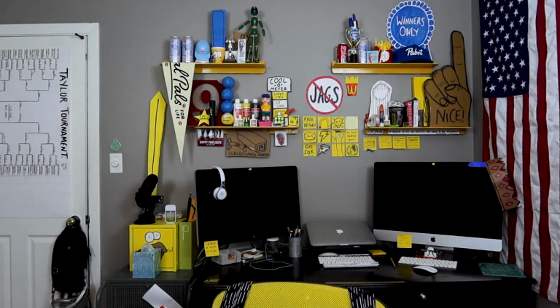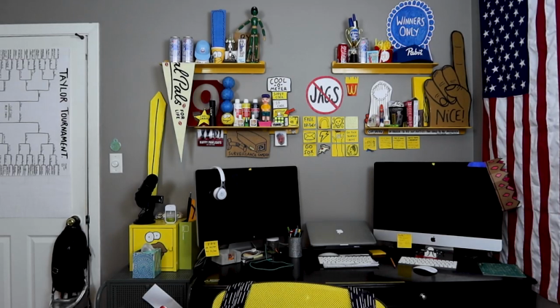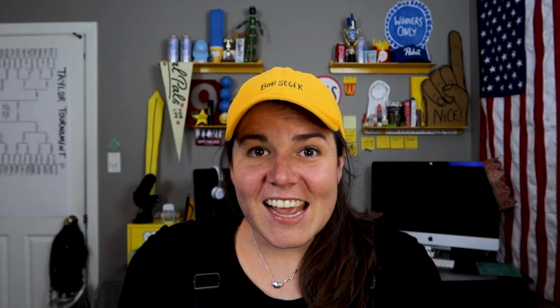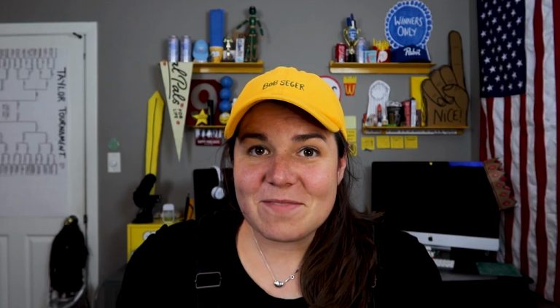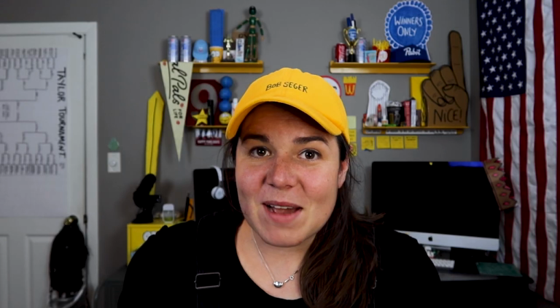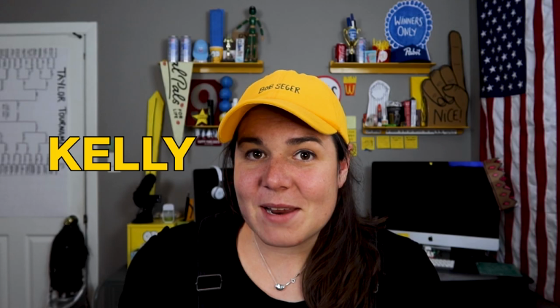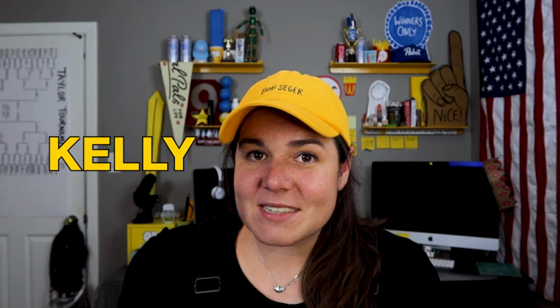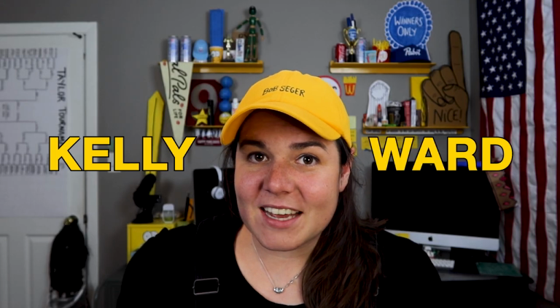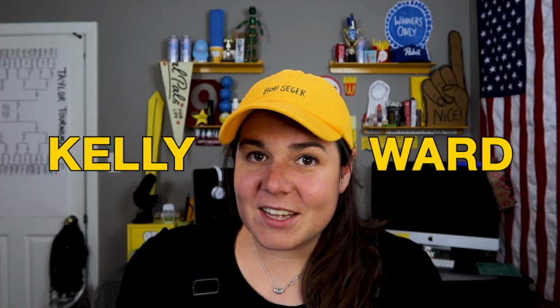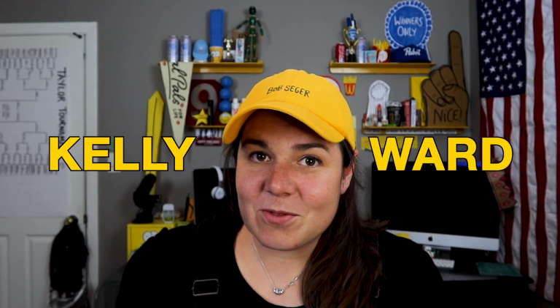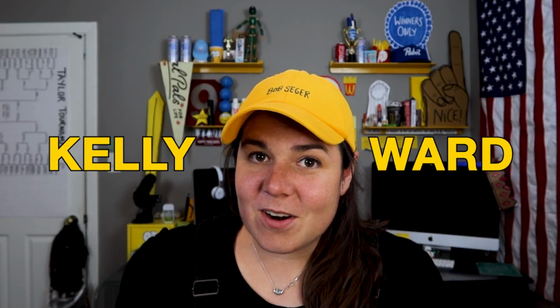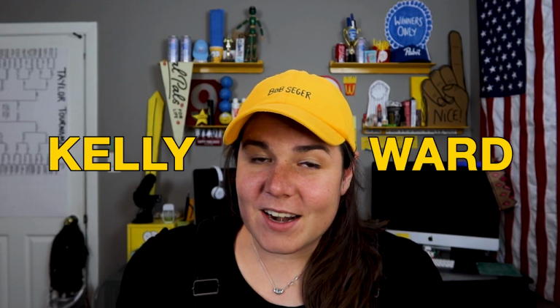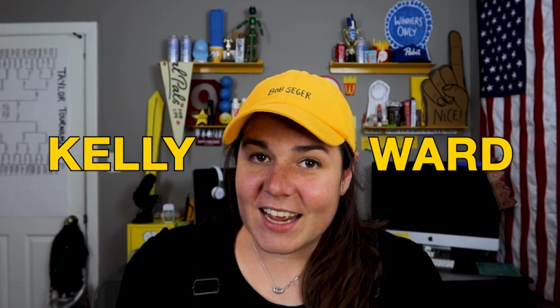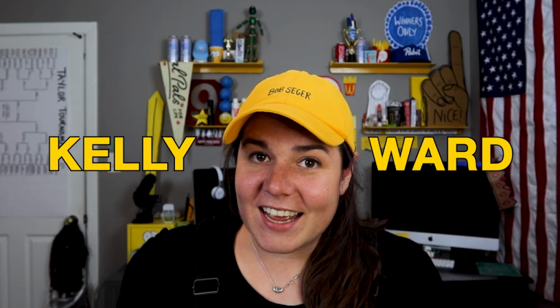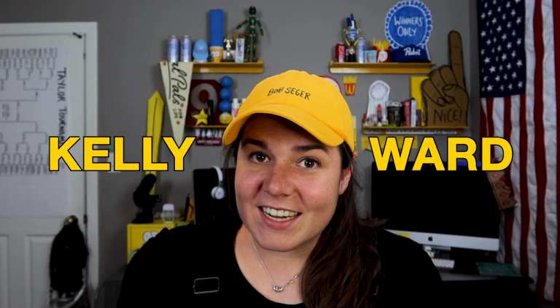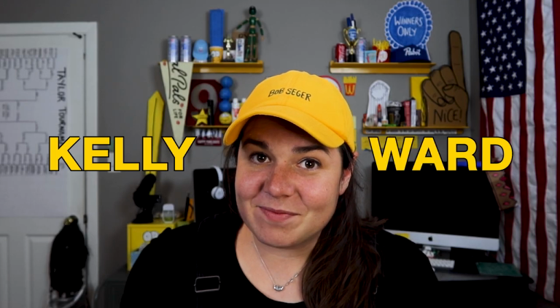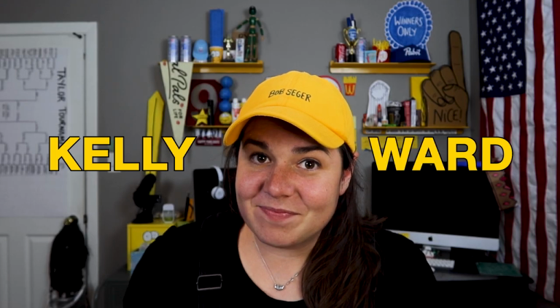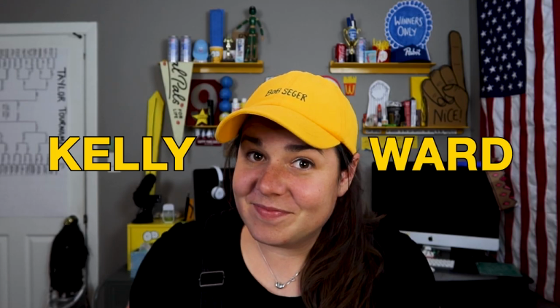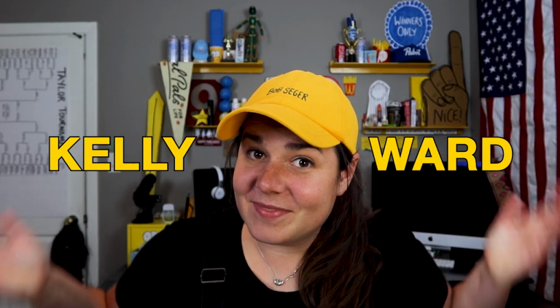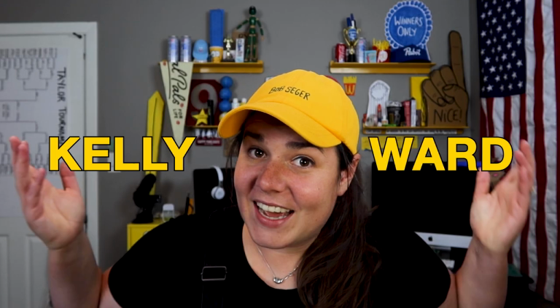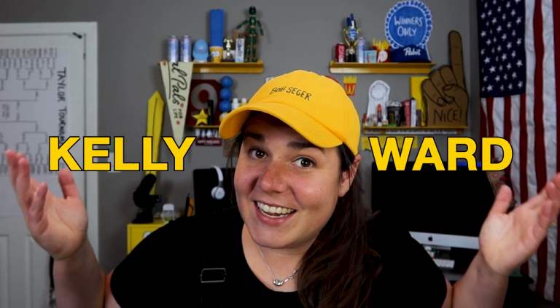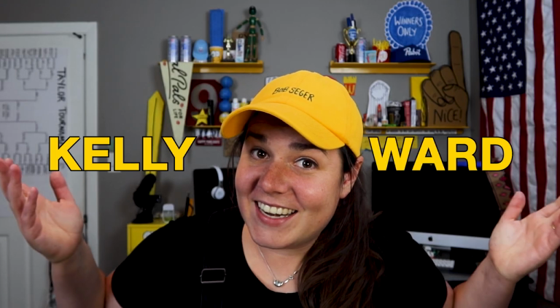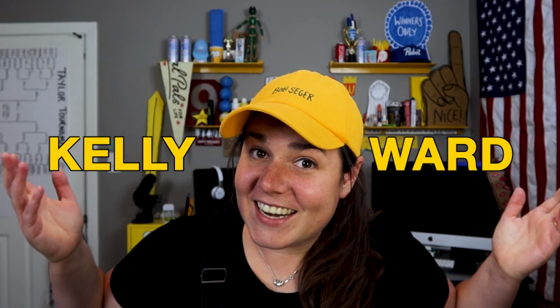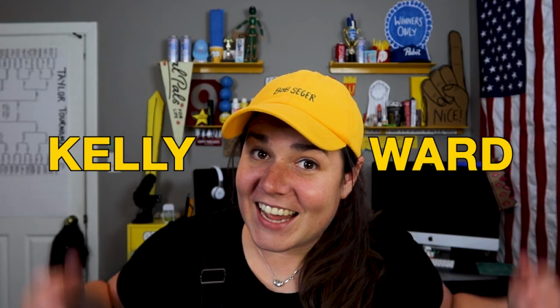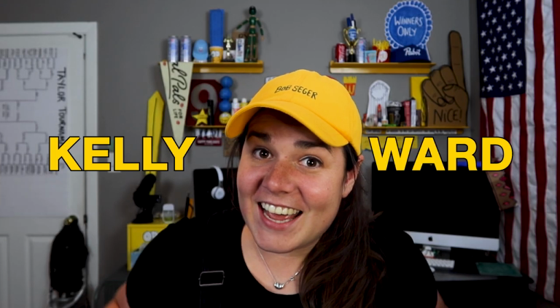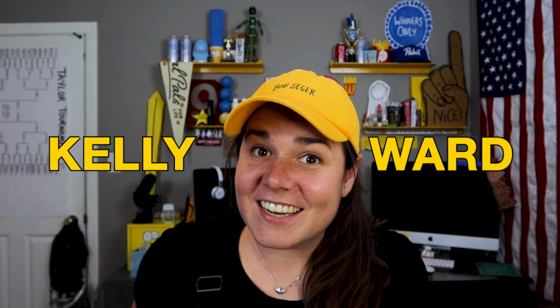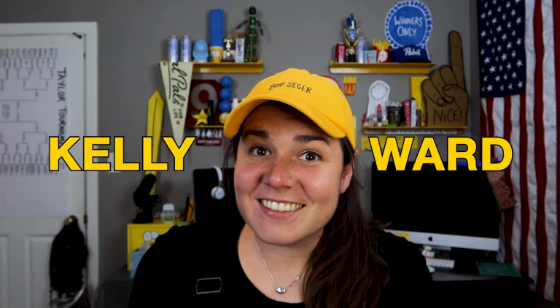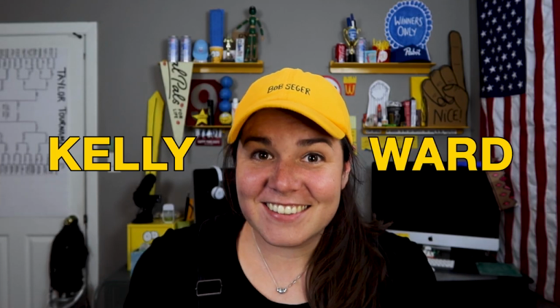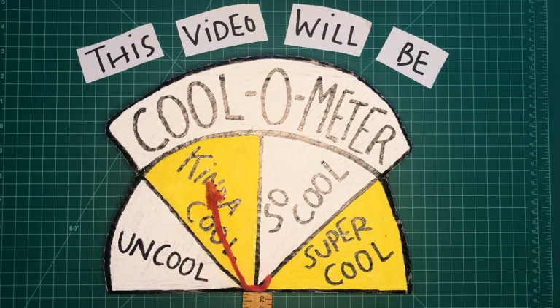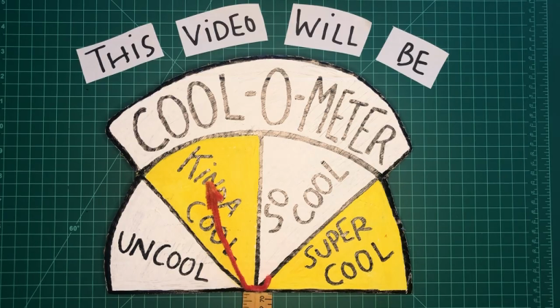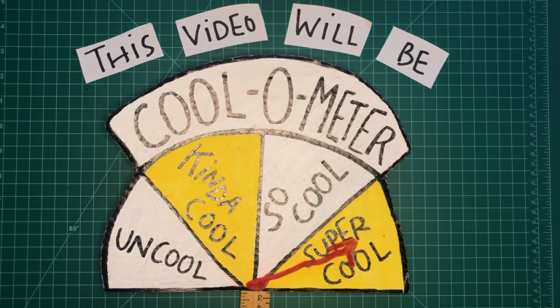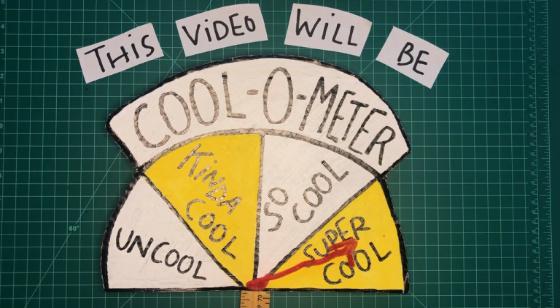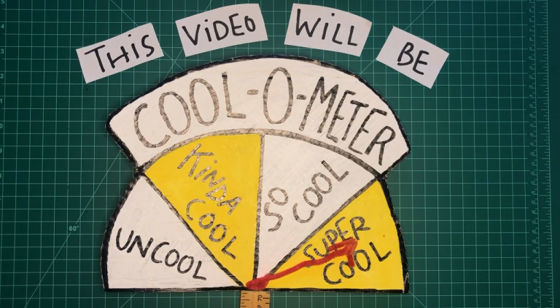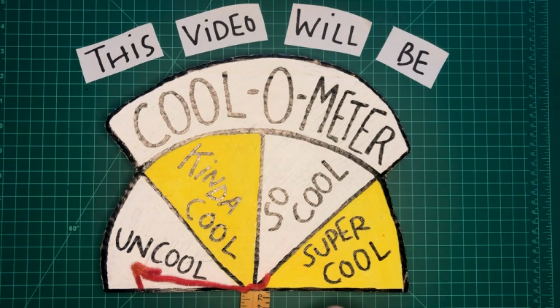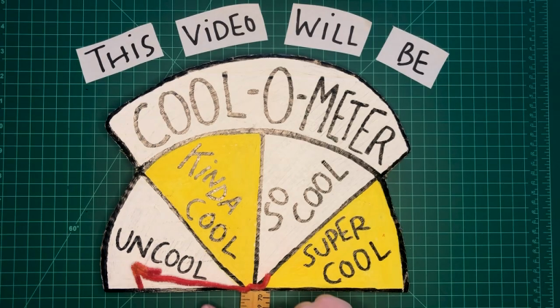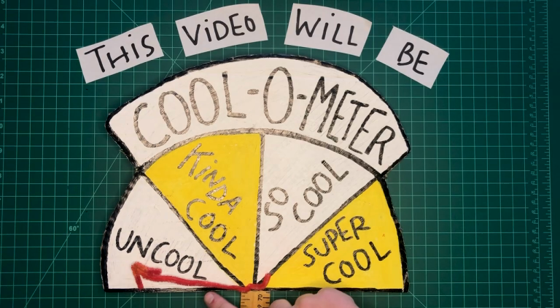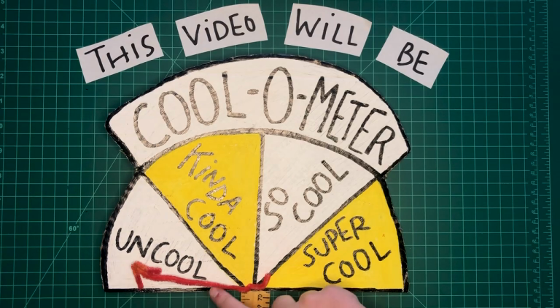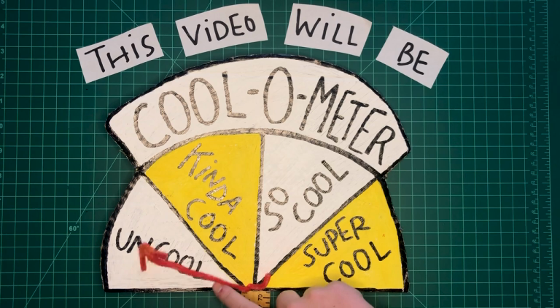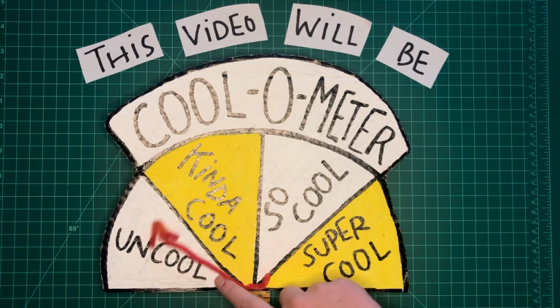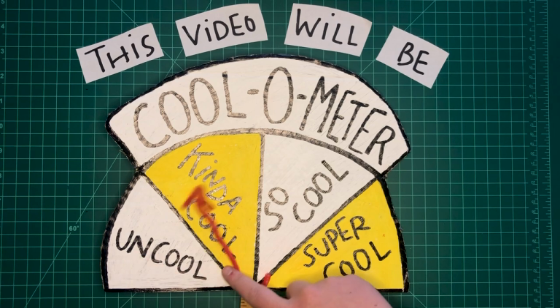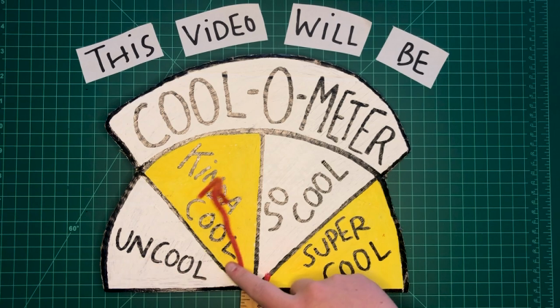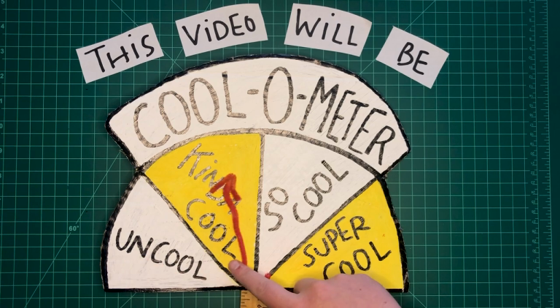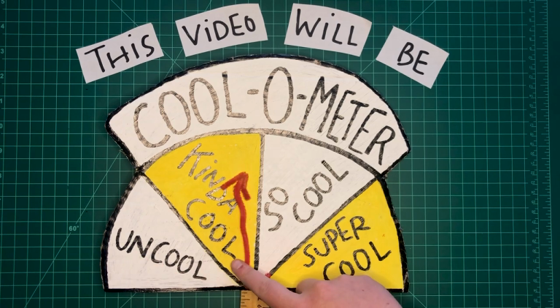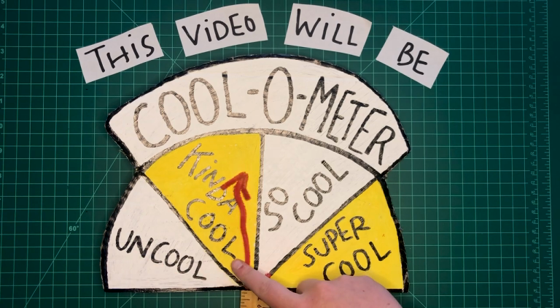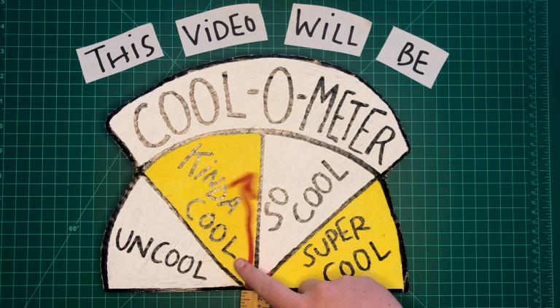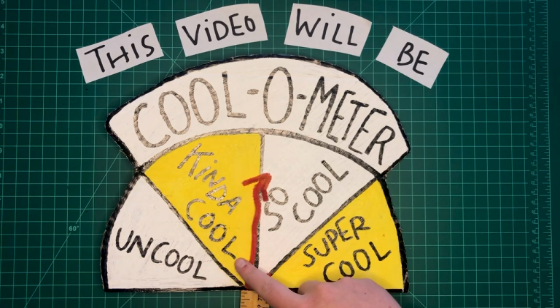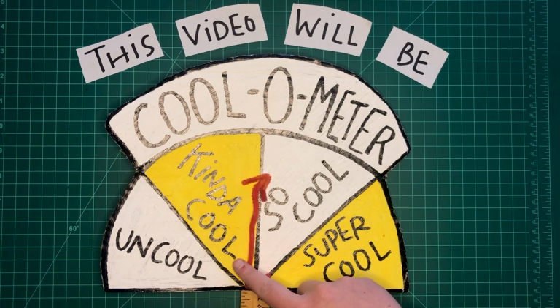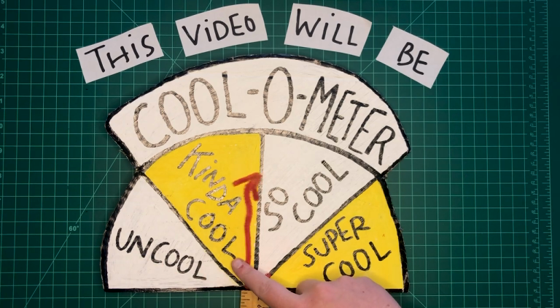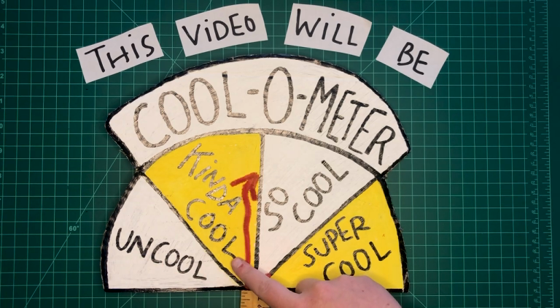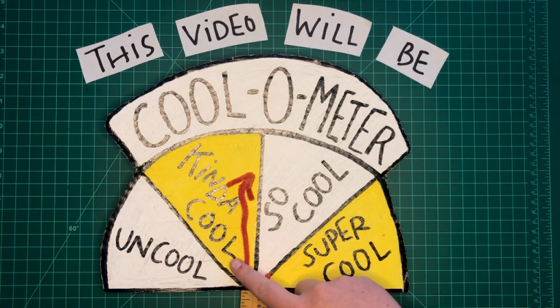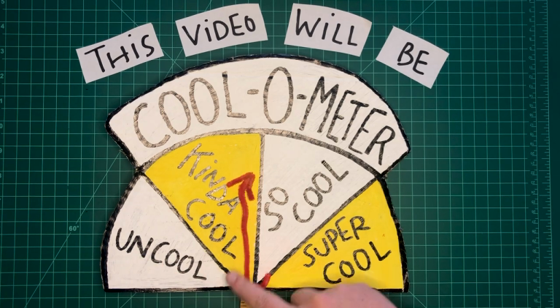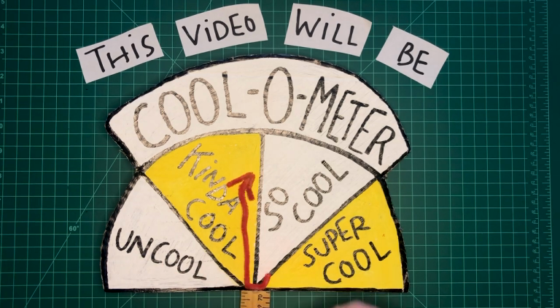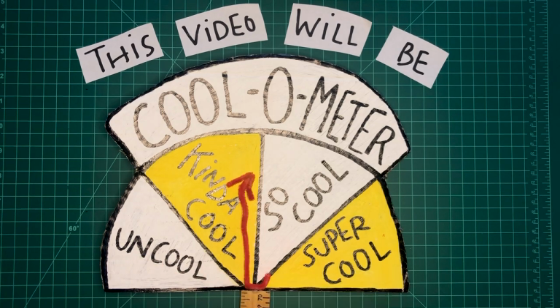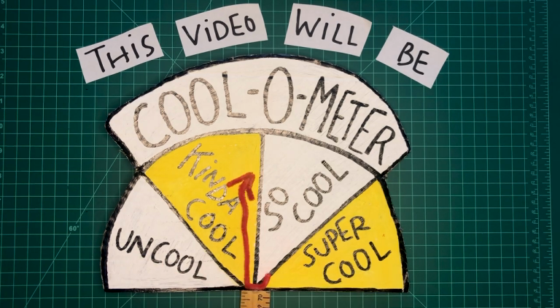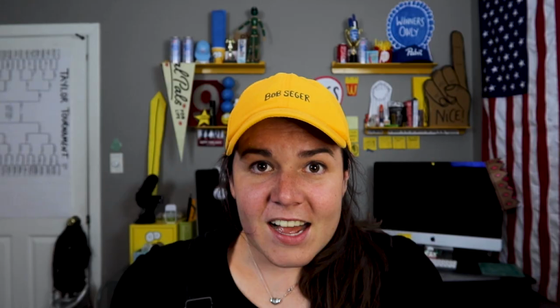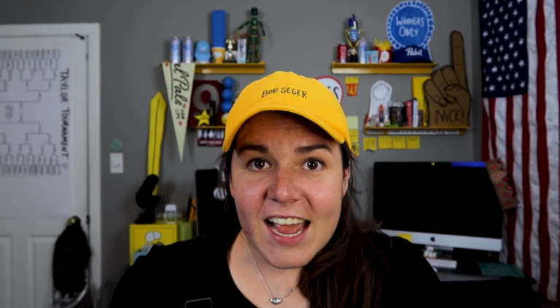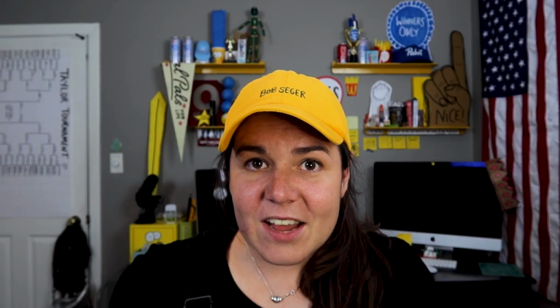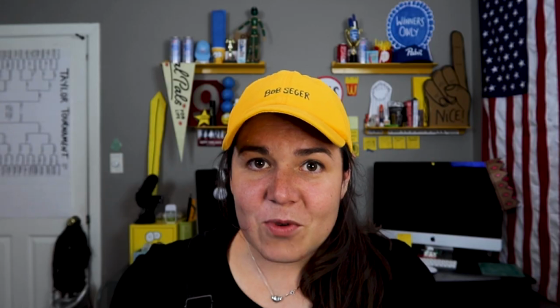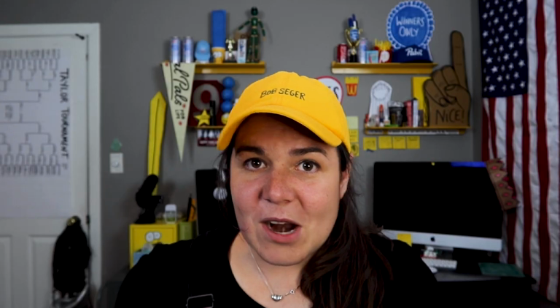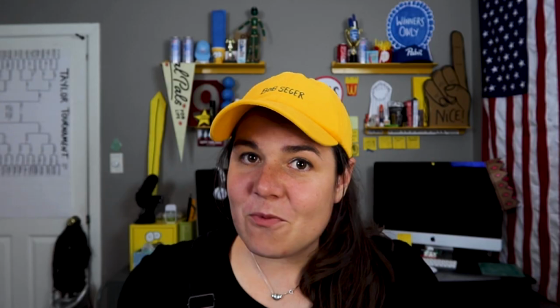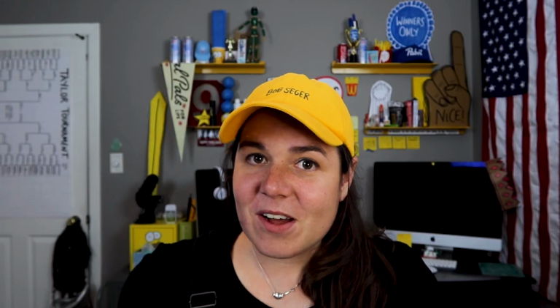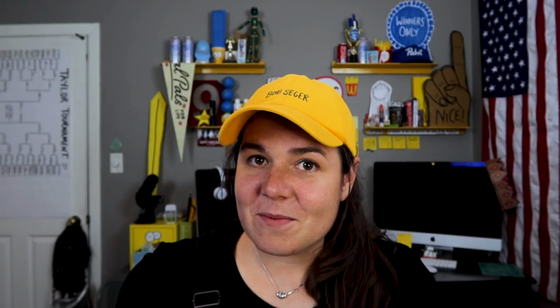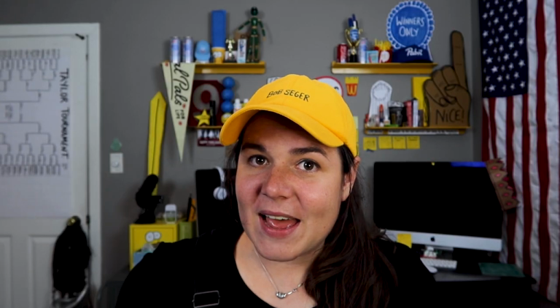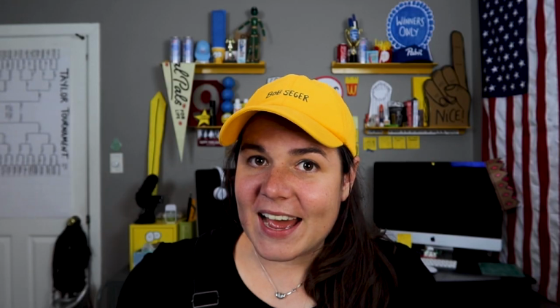Hey, my name is Kelly Ward and I did it again. Hey, what up? Welcome back.